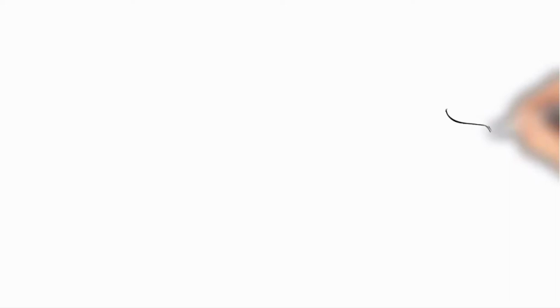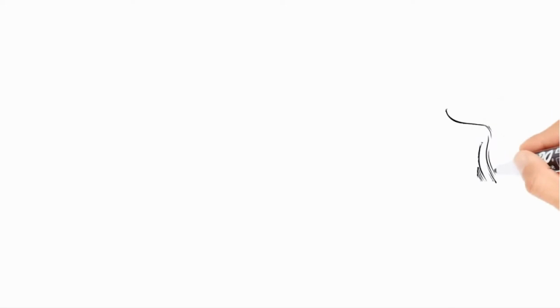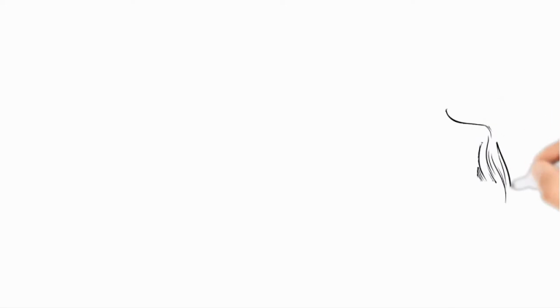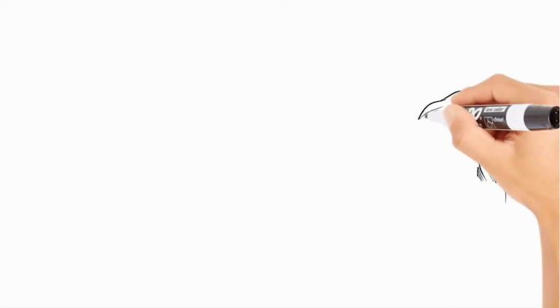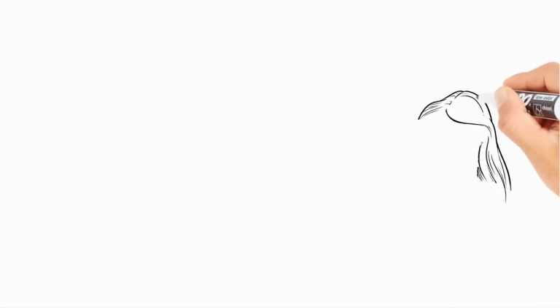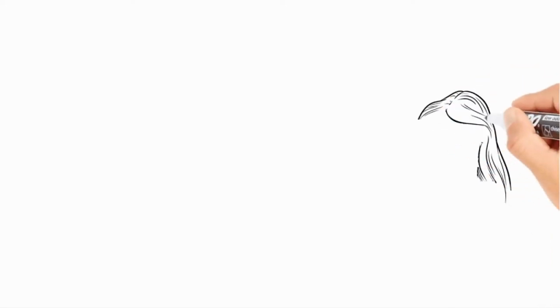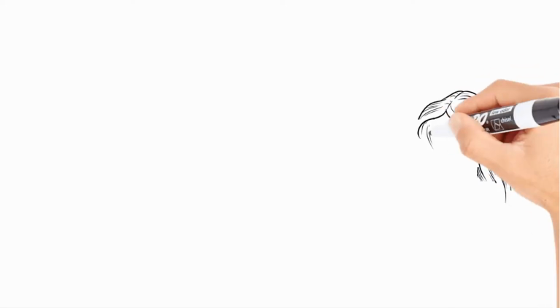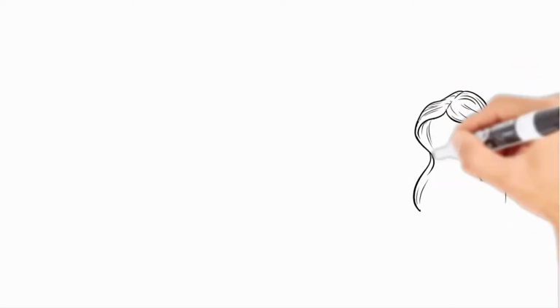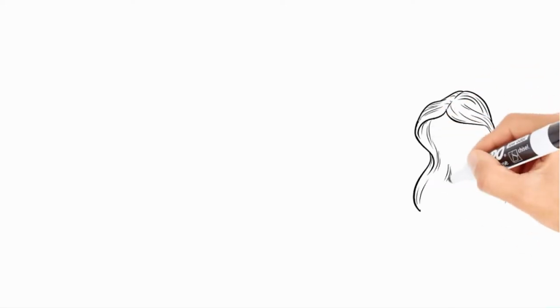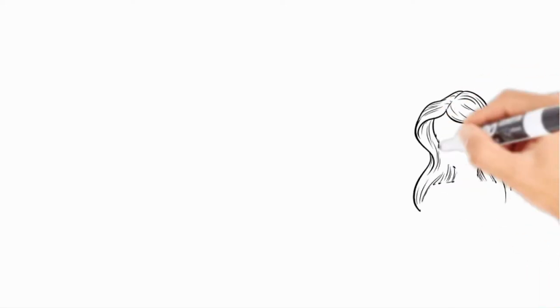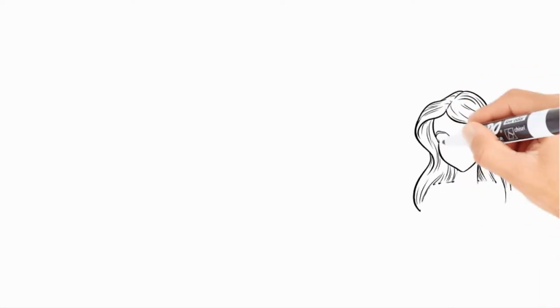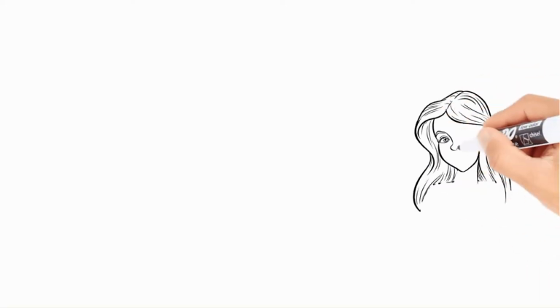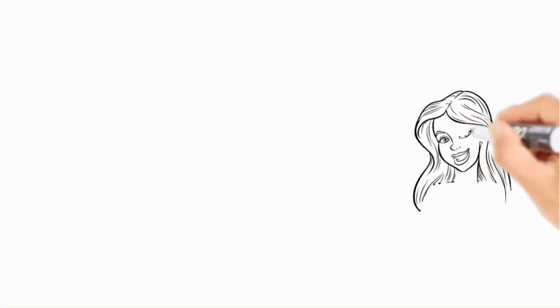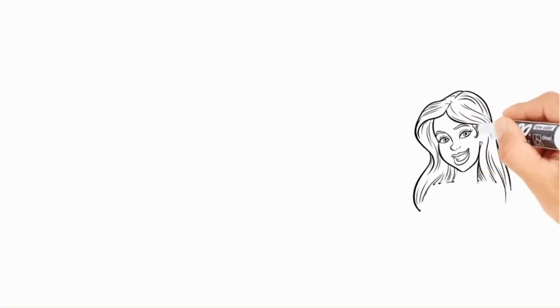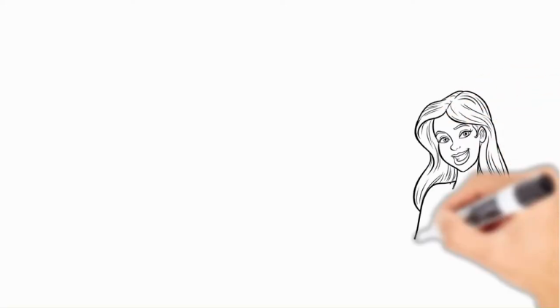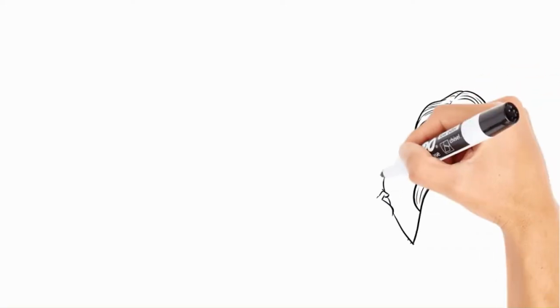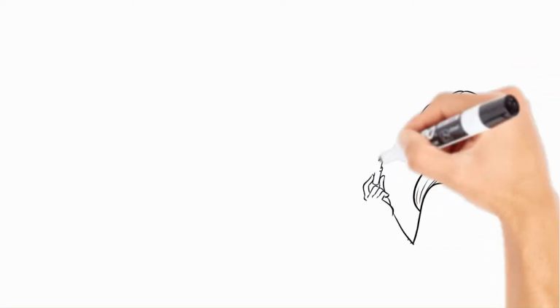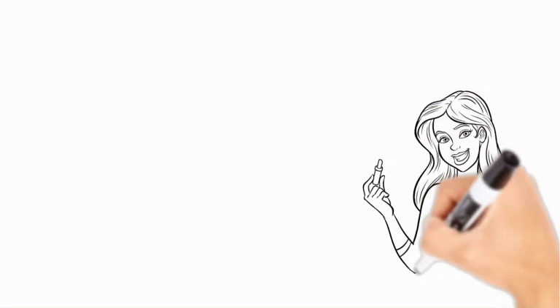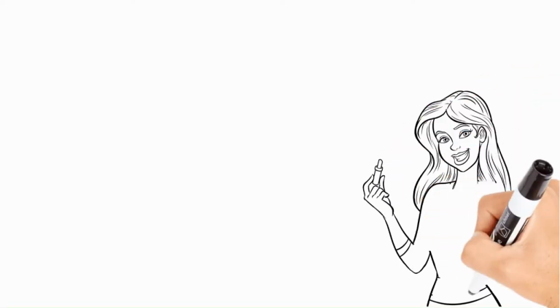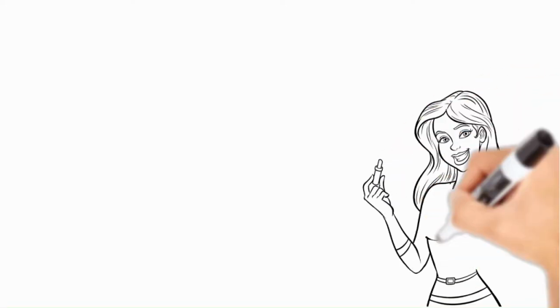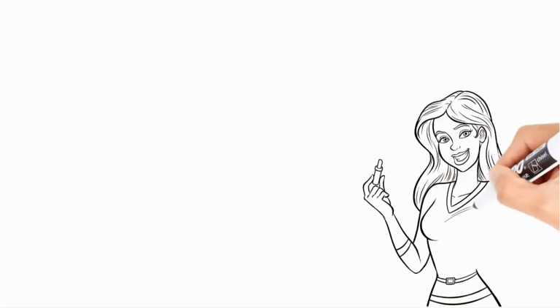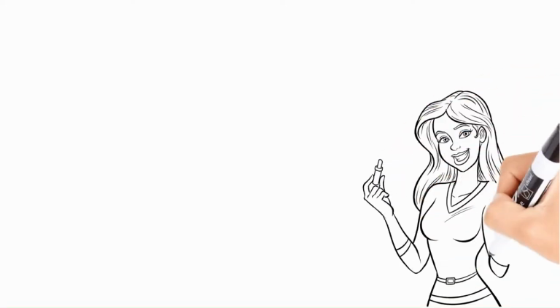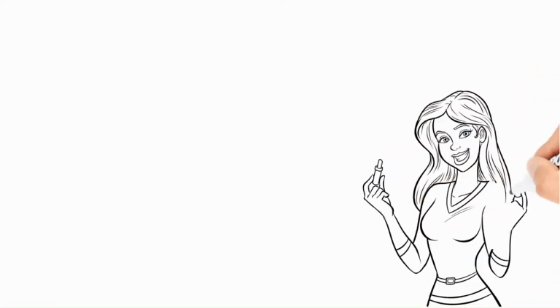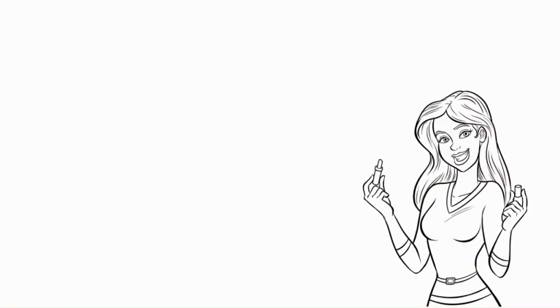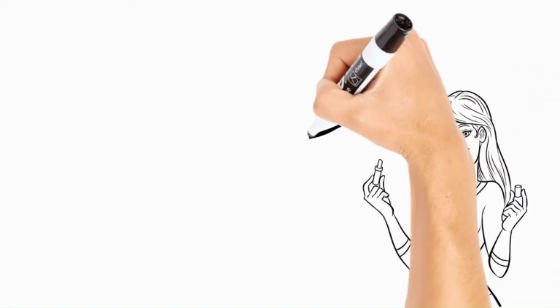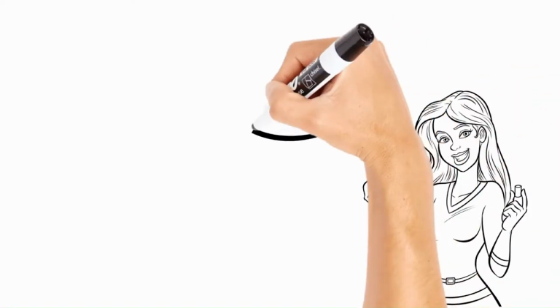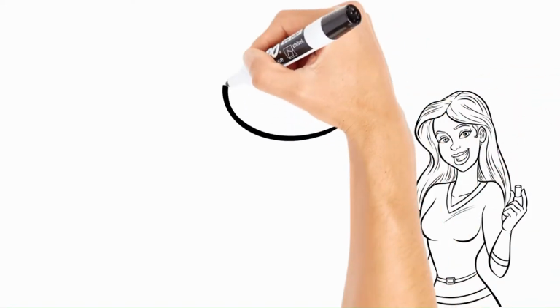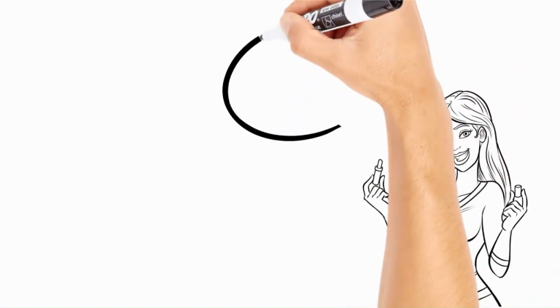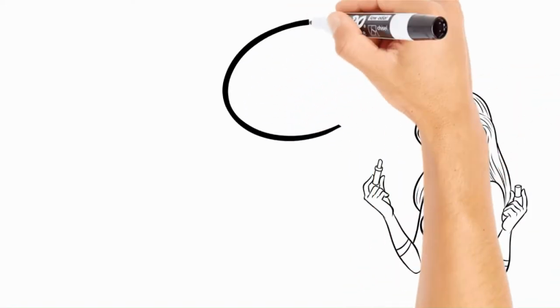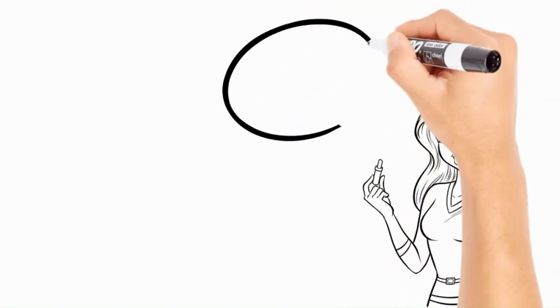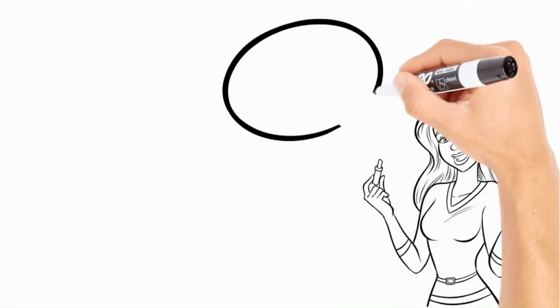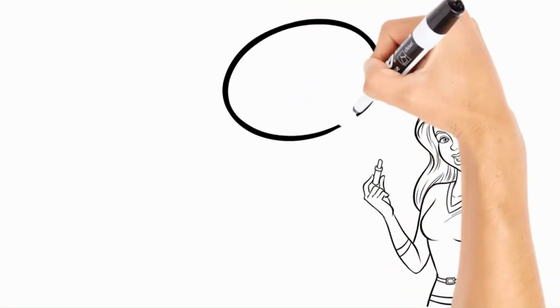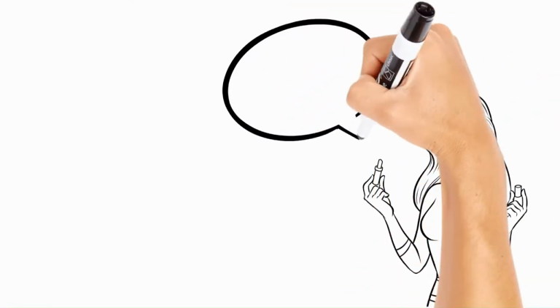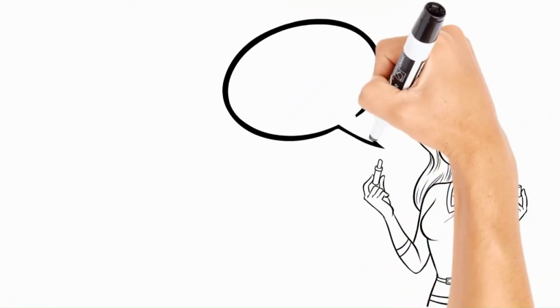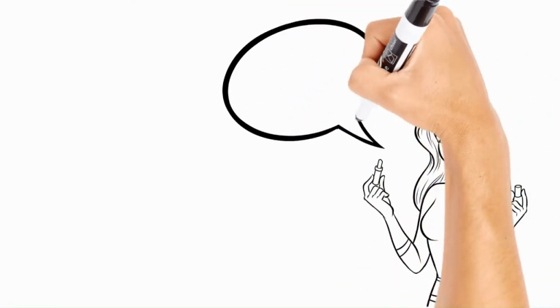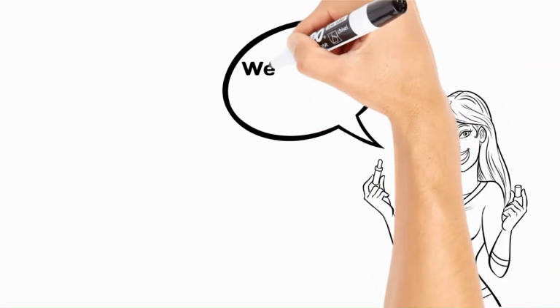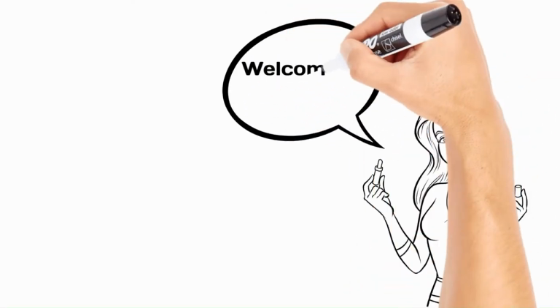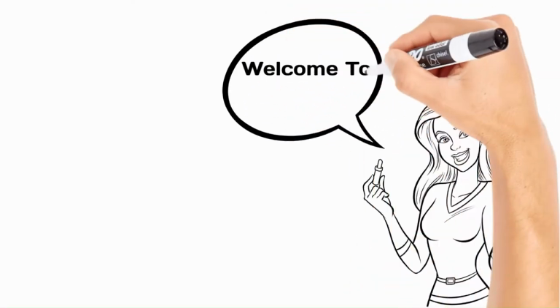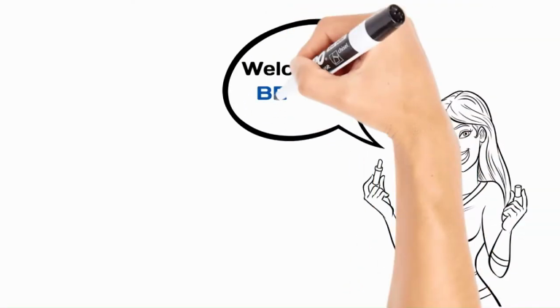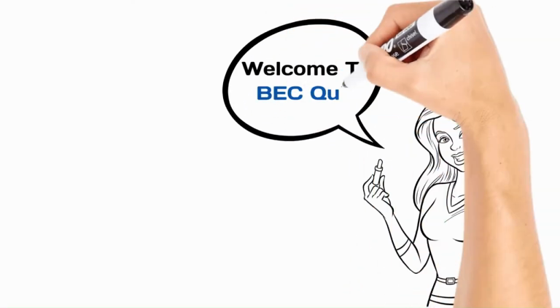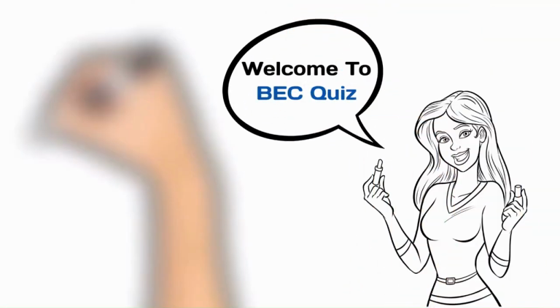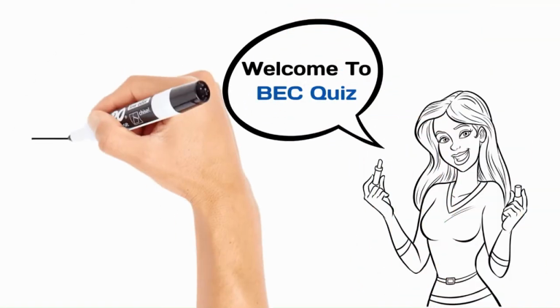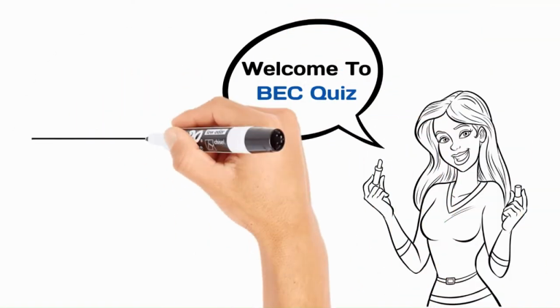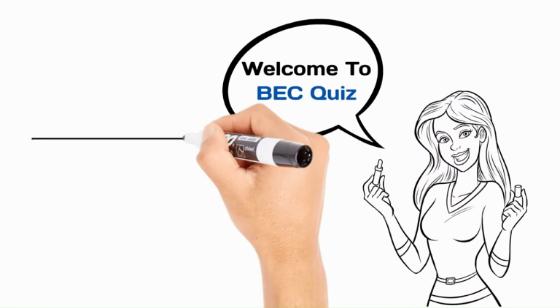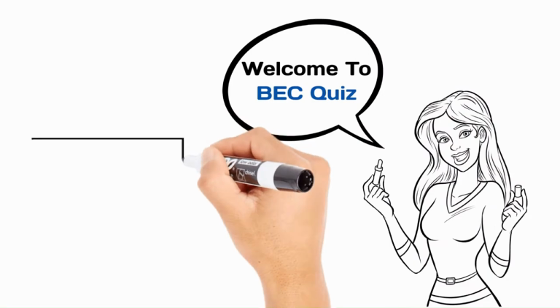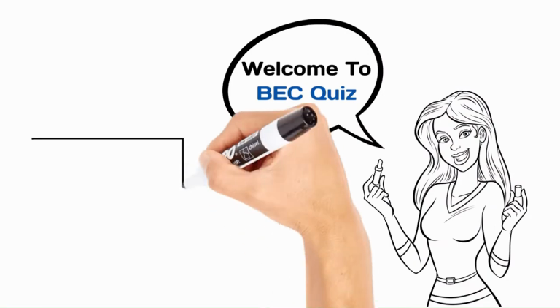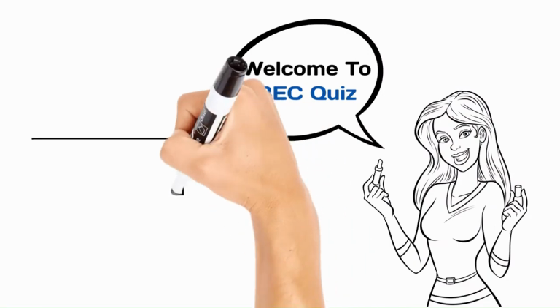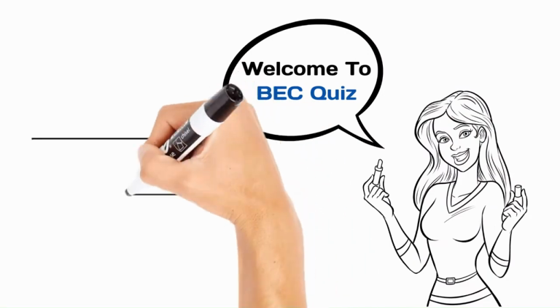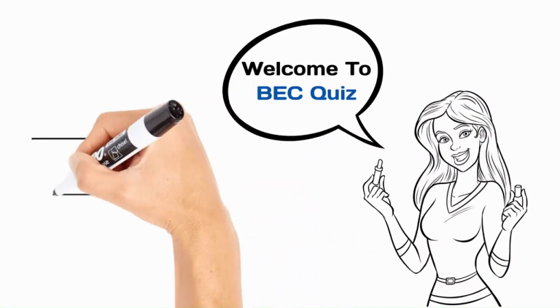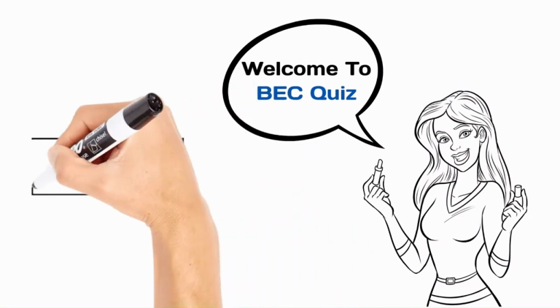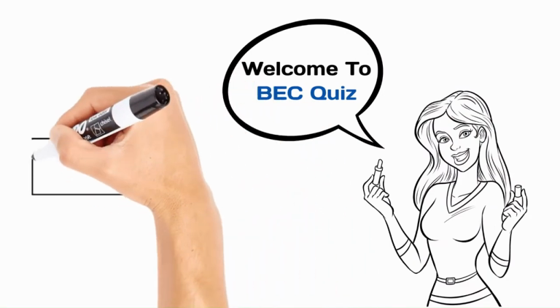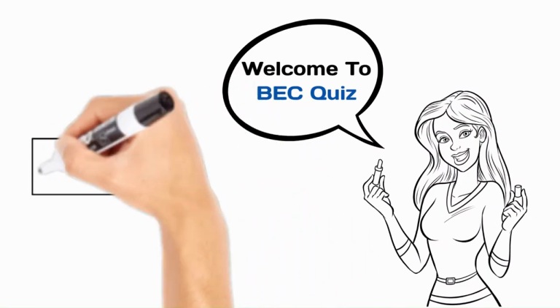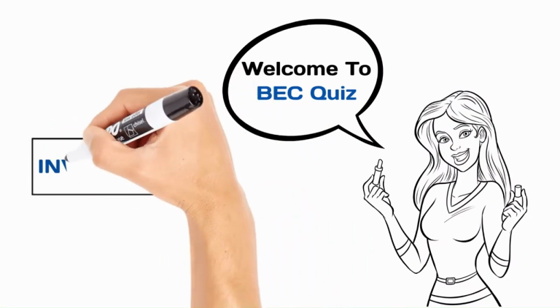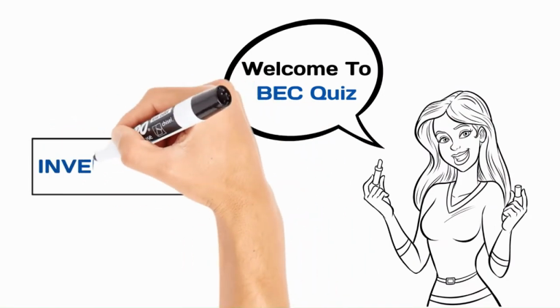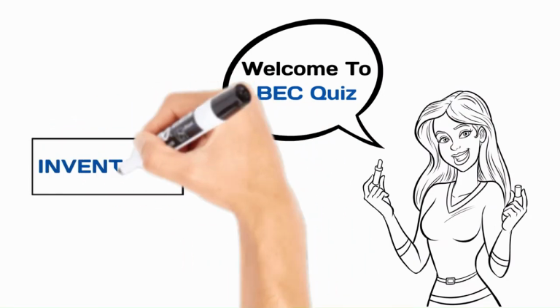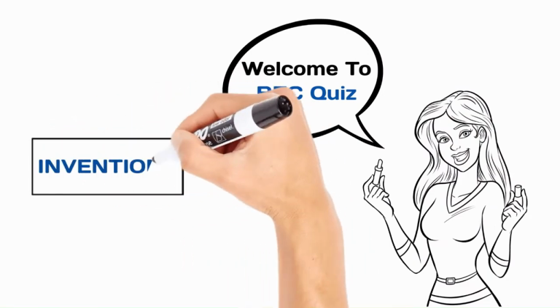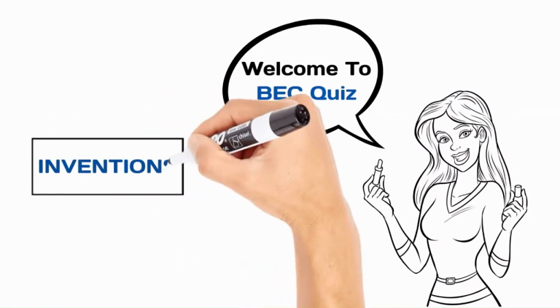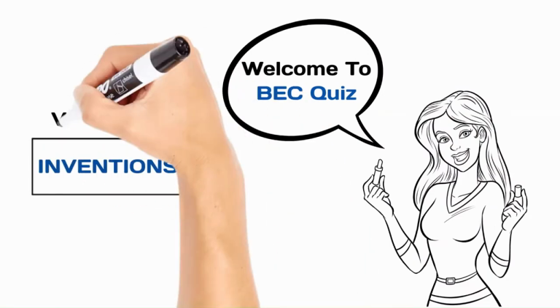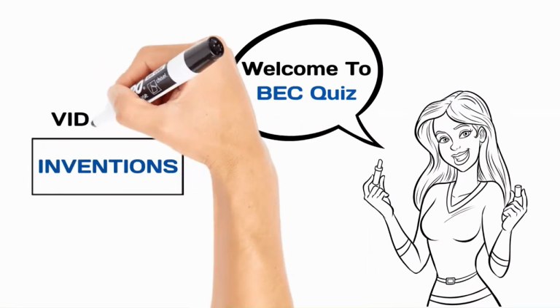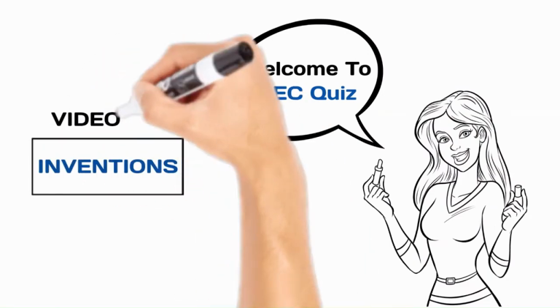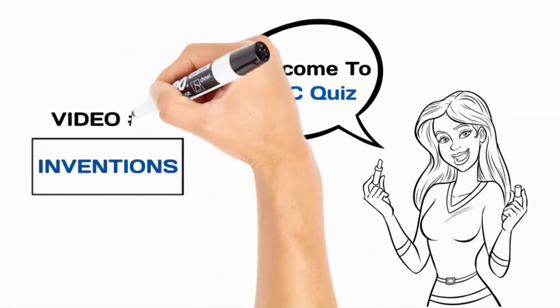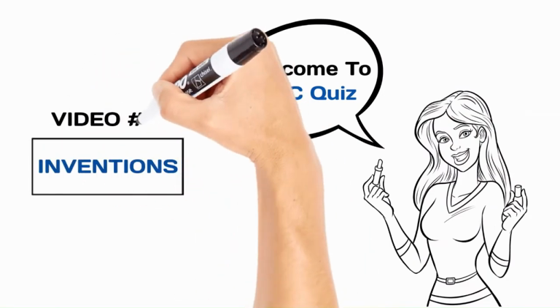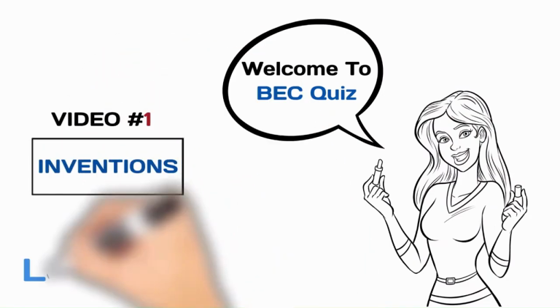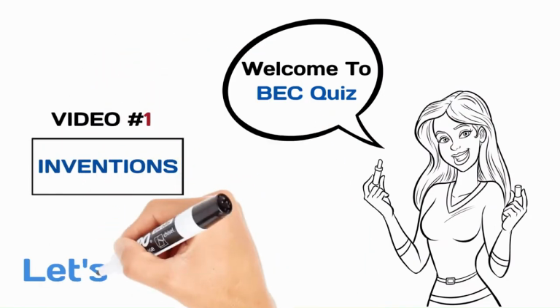Hello guys! Welcome to the BEC quiz. Today's quiz topic is Inventions. Let's get started.